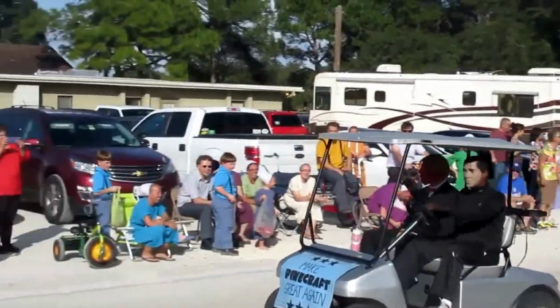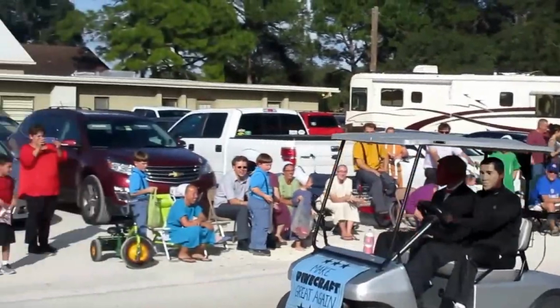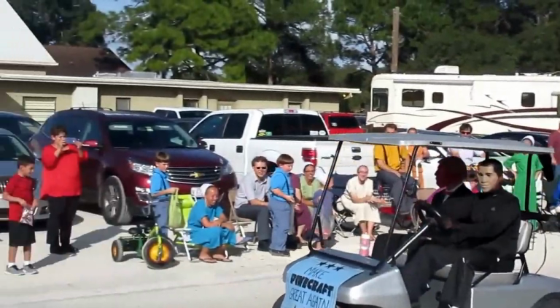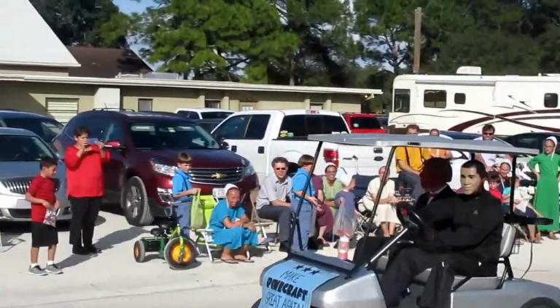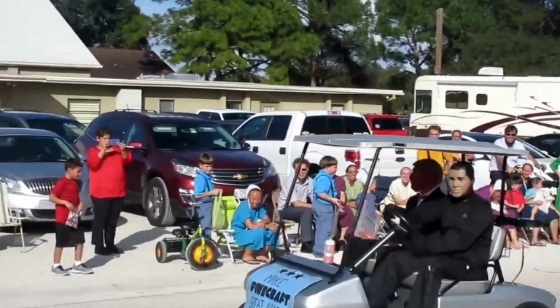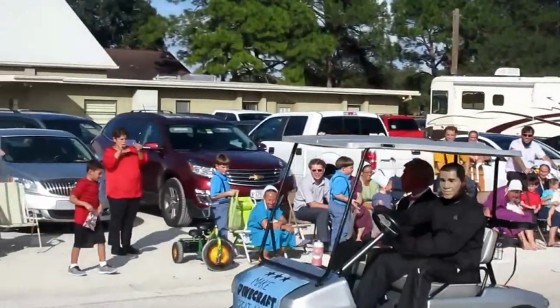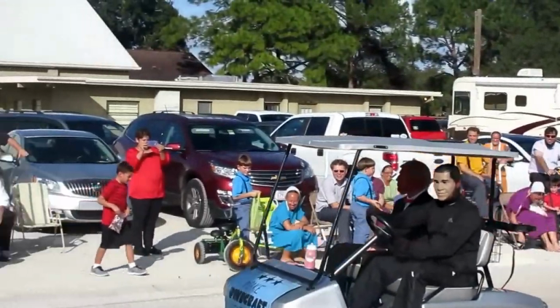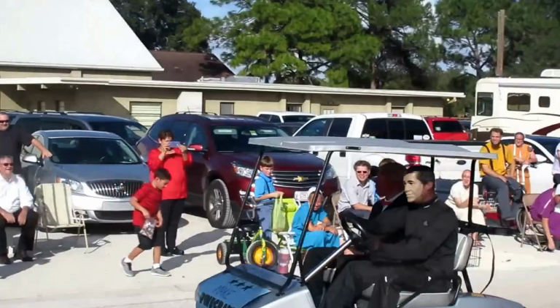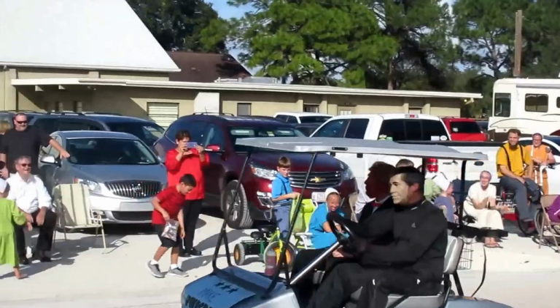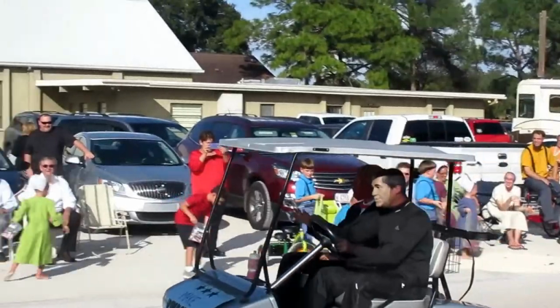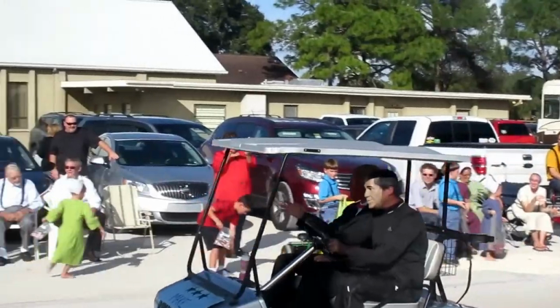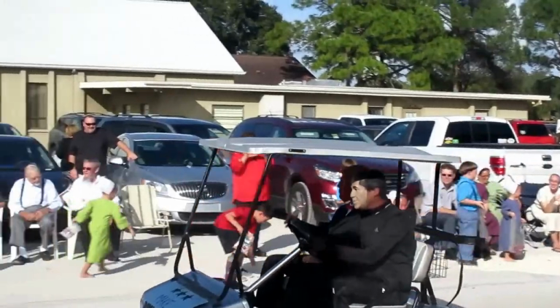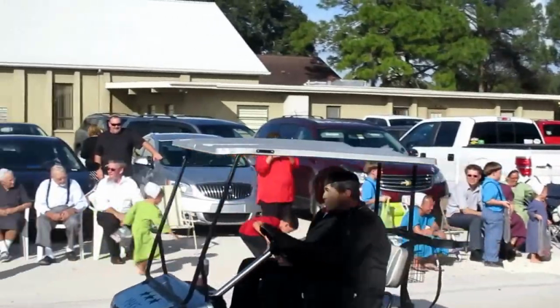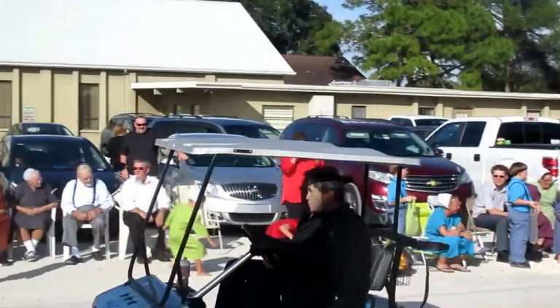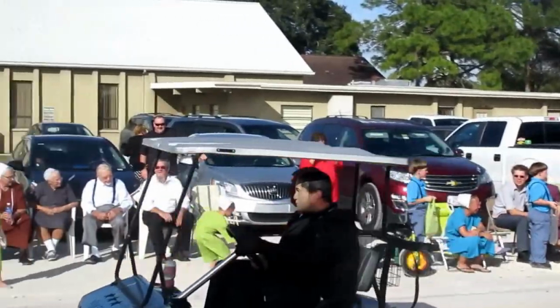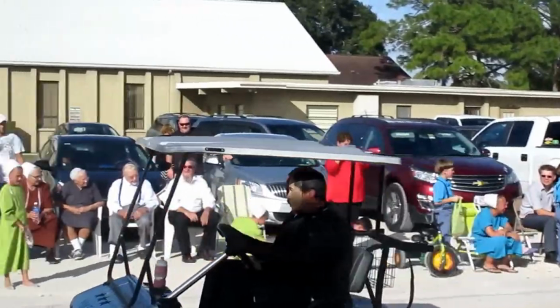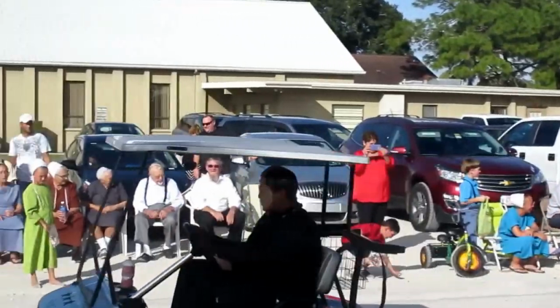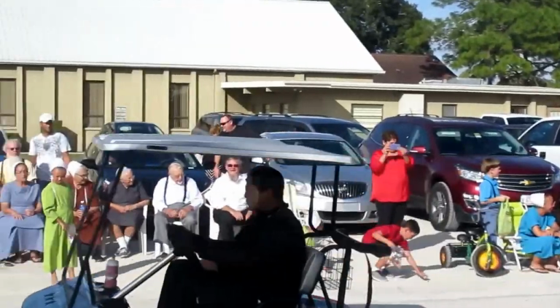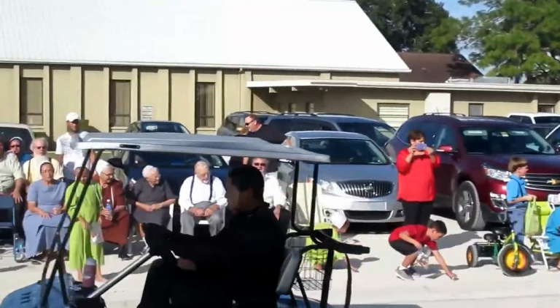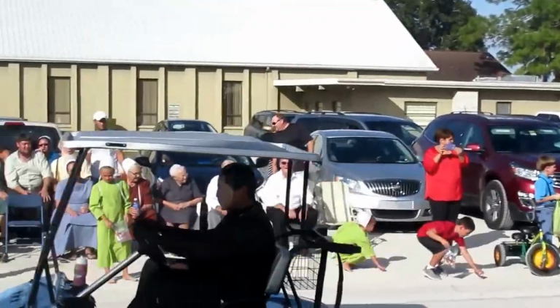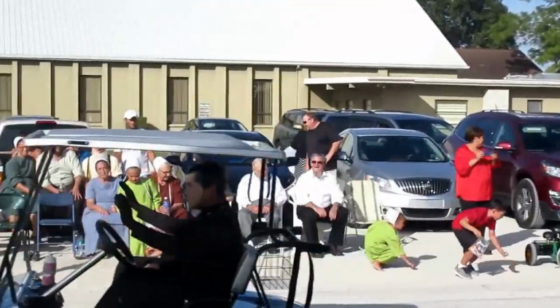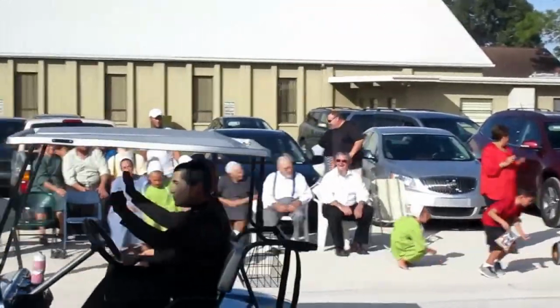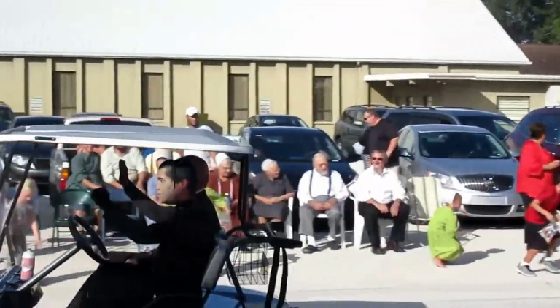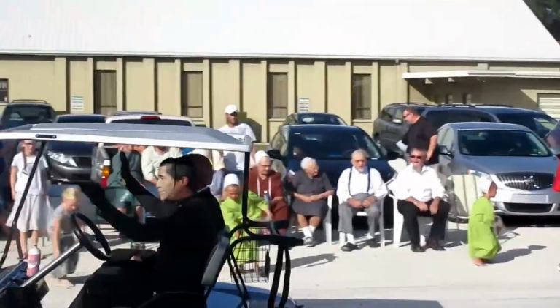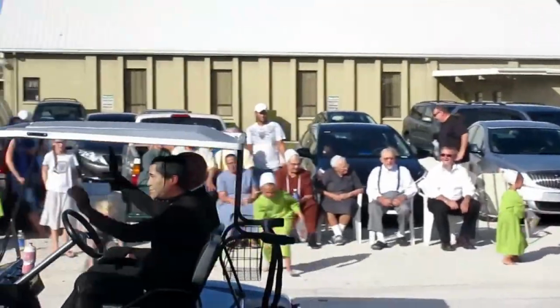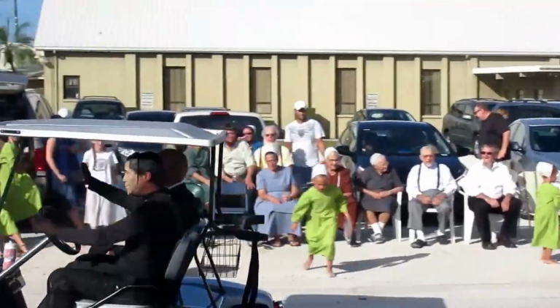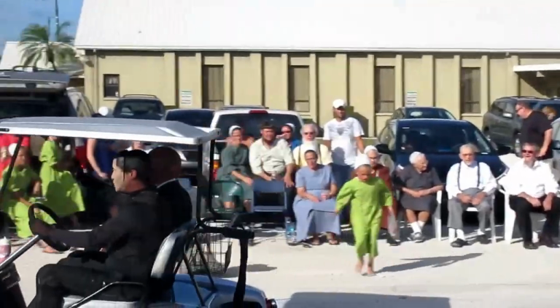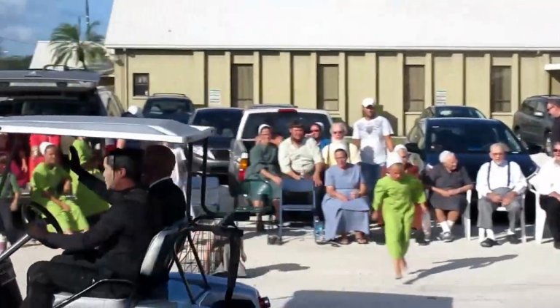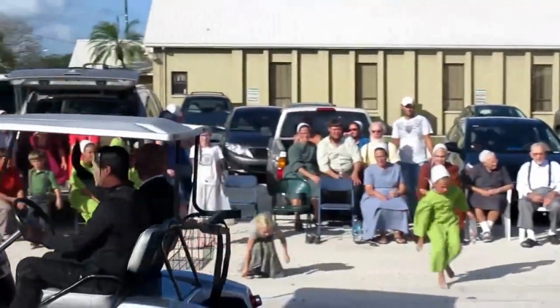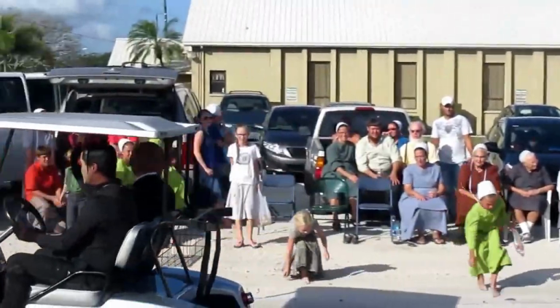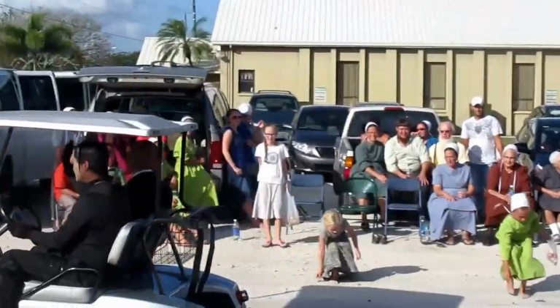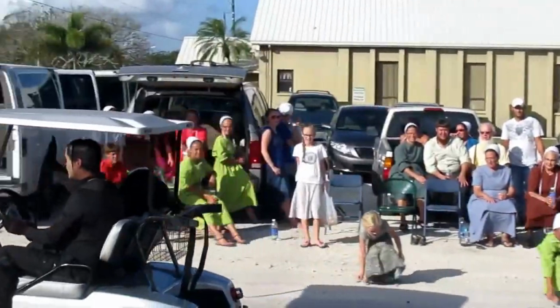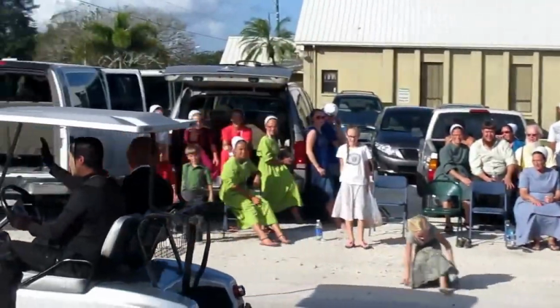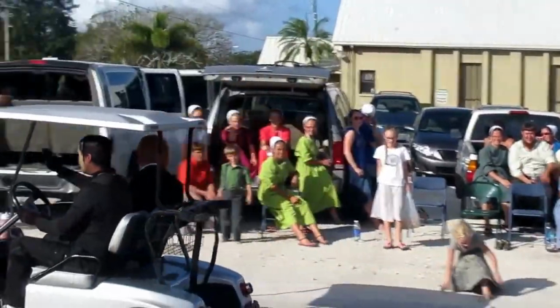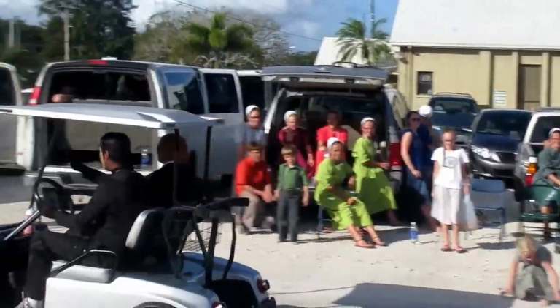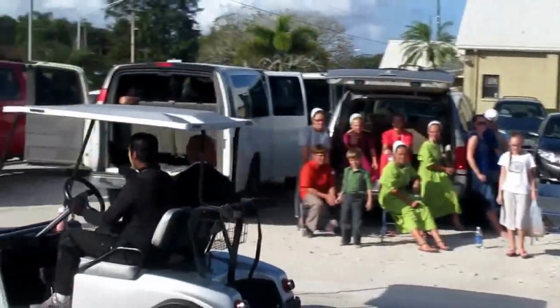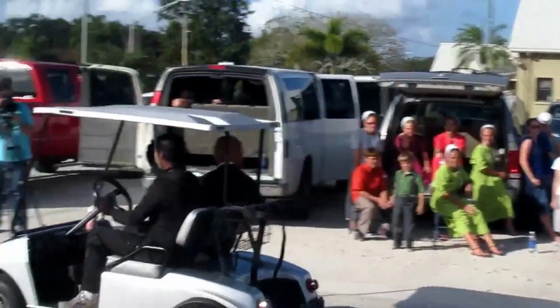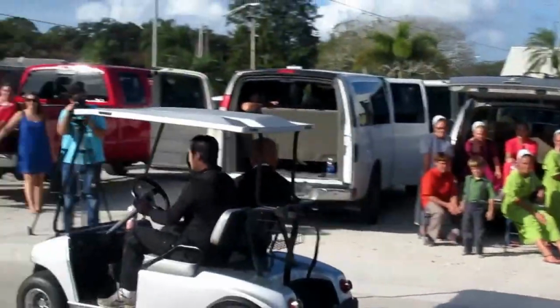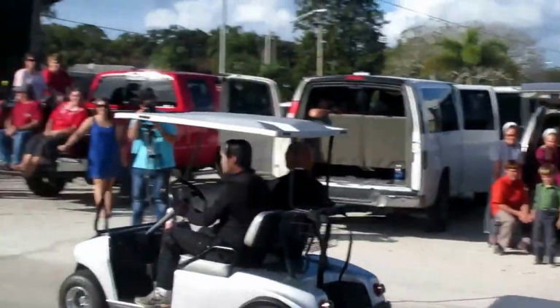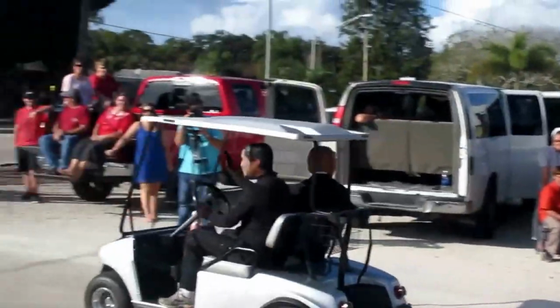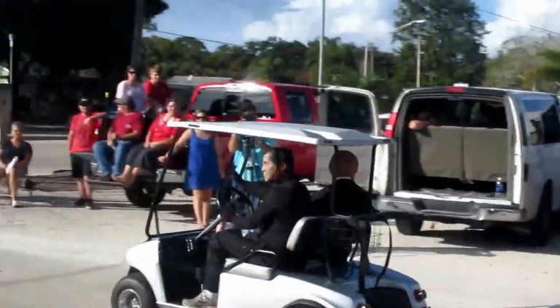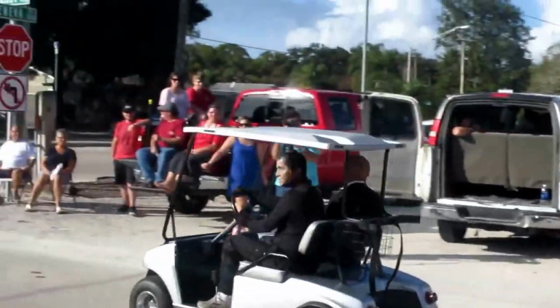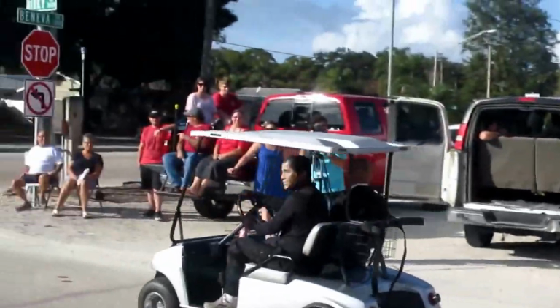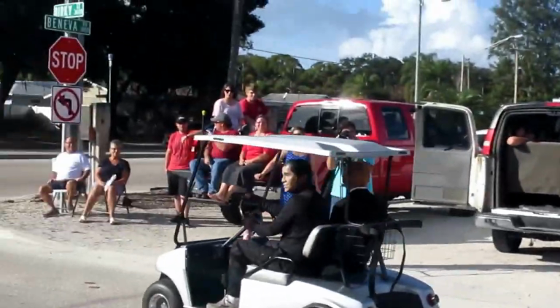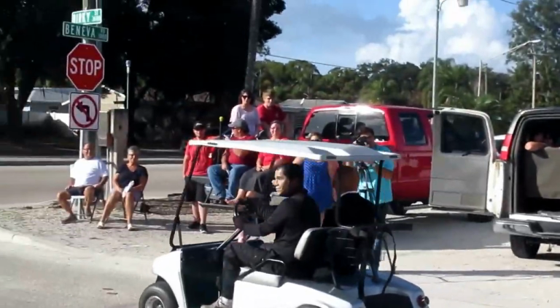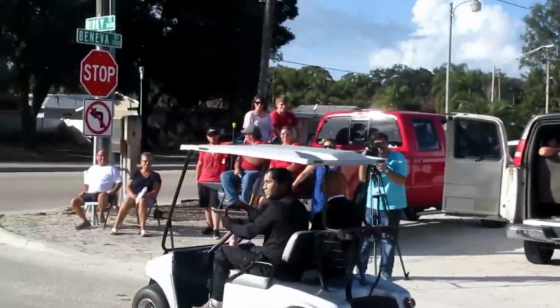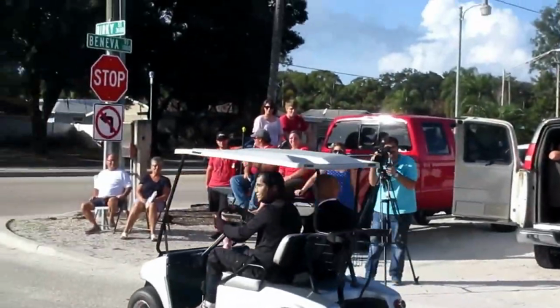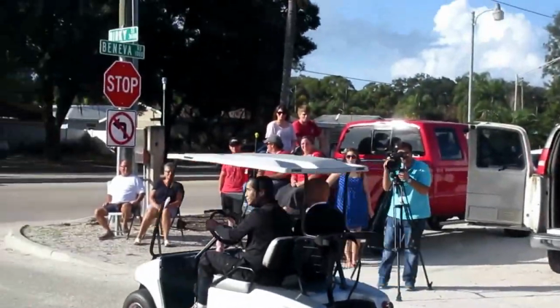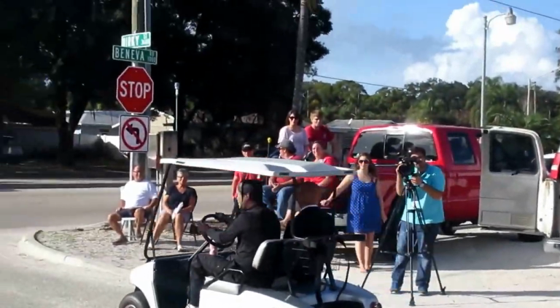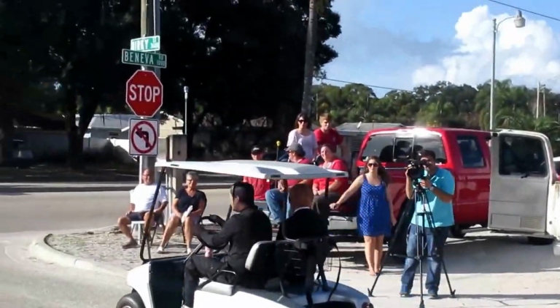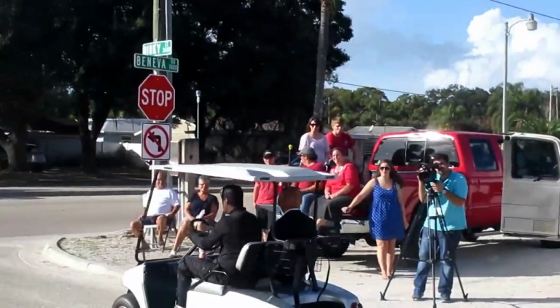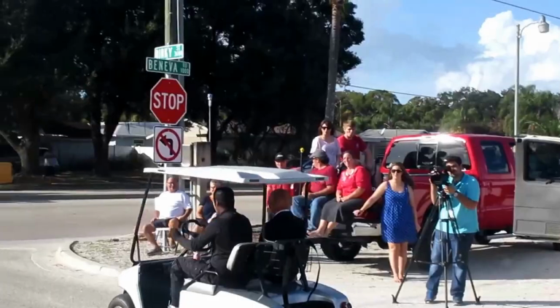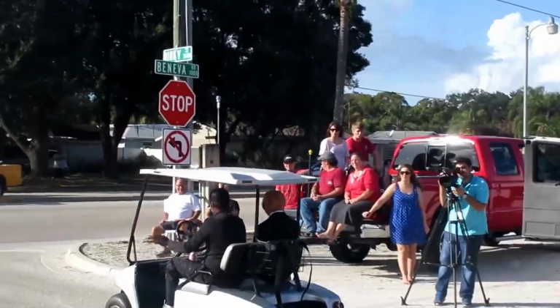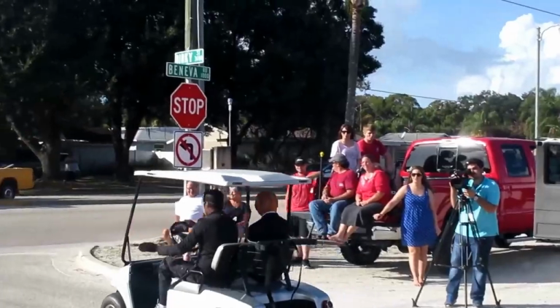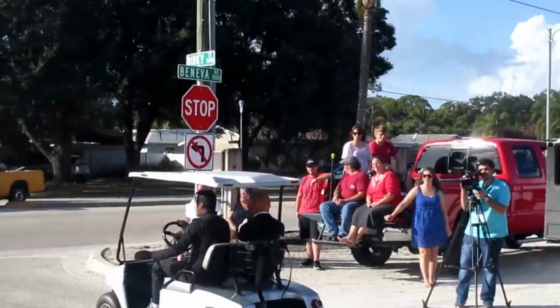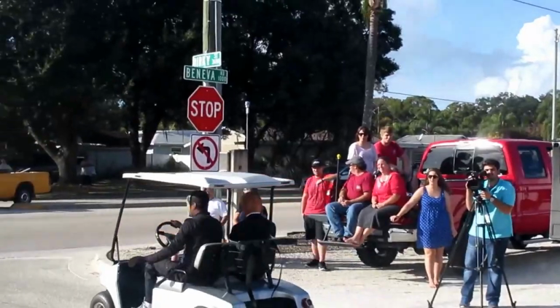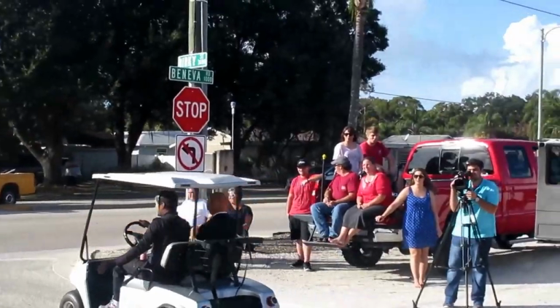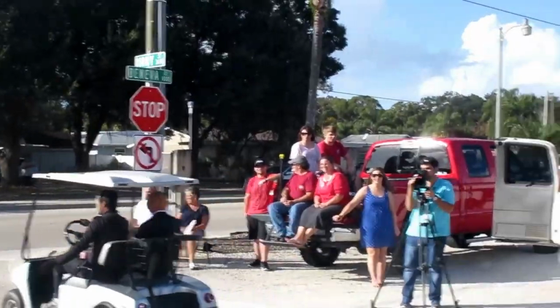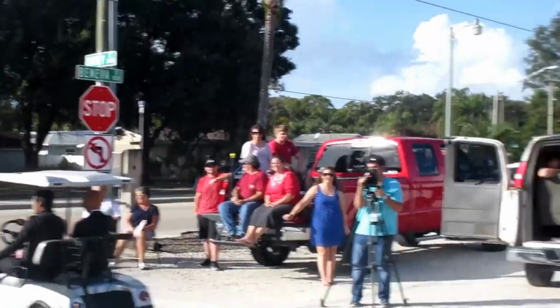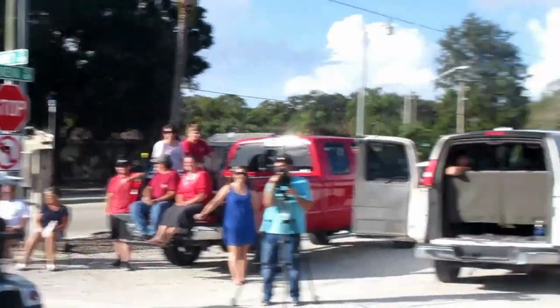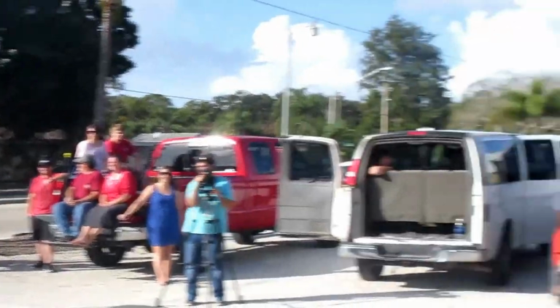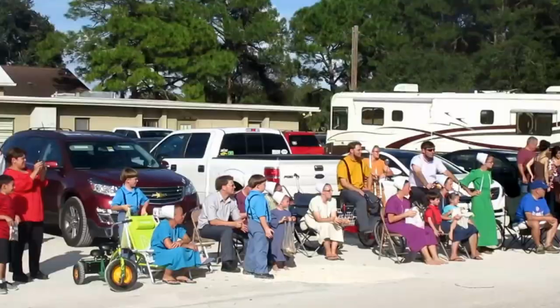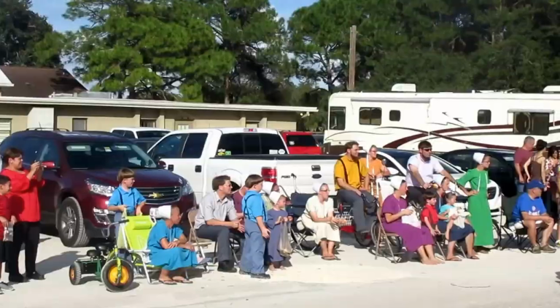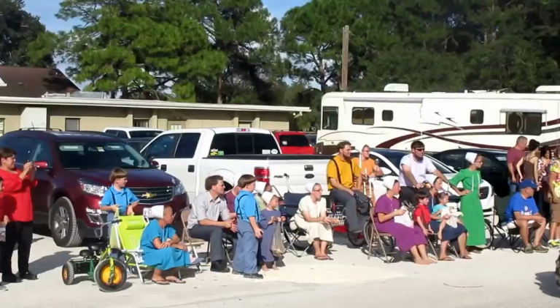Donald Trump has even come to Pinecraft. It says Make America Great Again, and he's riding with Barack Obama. What was this? Now that's a lot of horsepower.